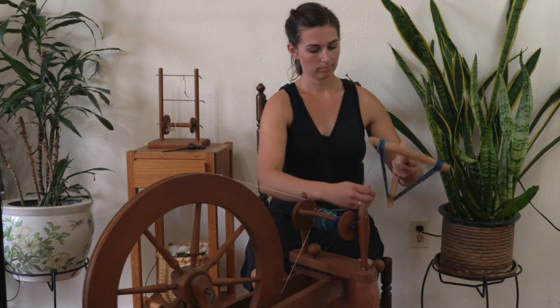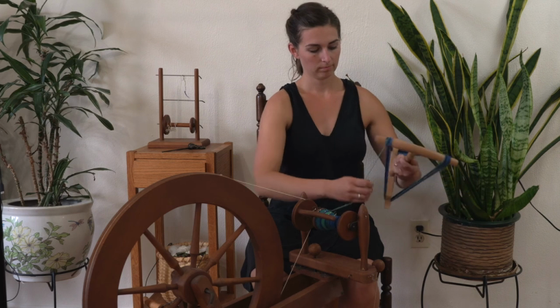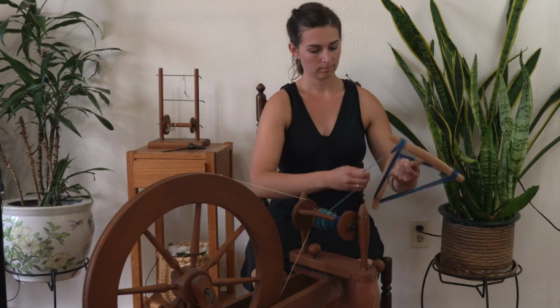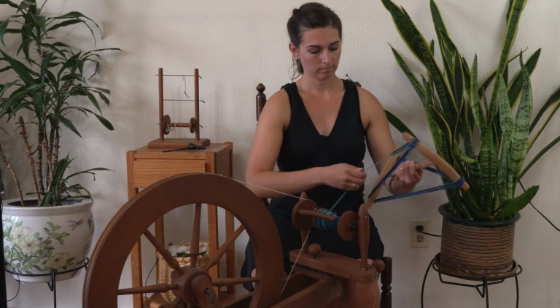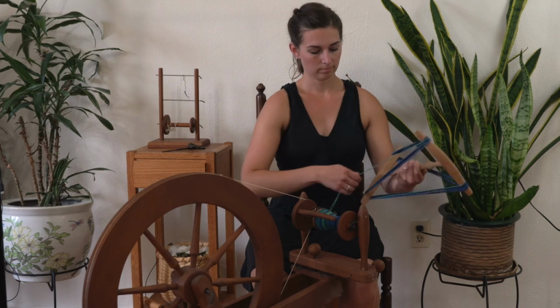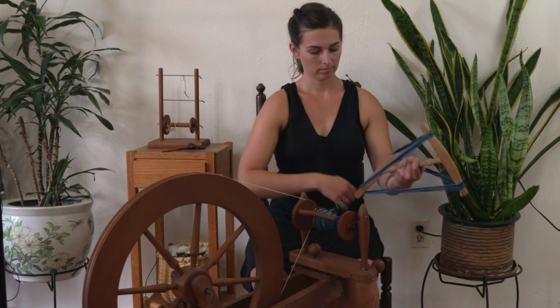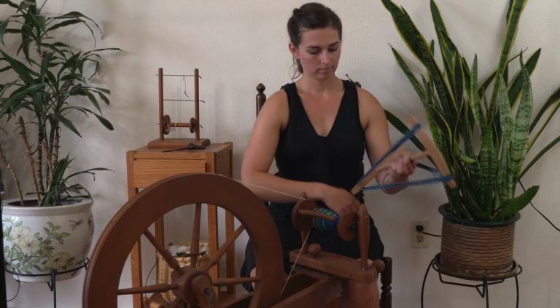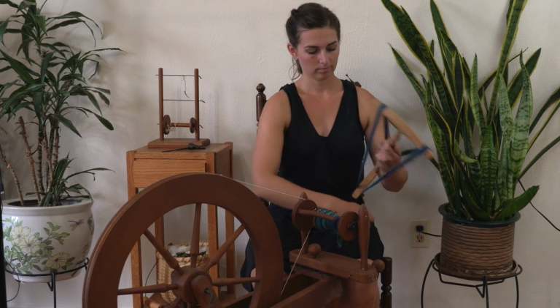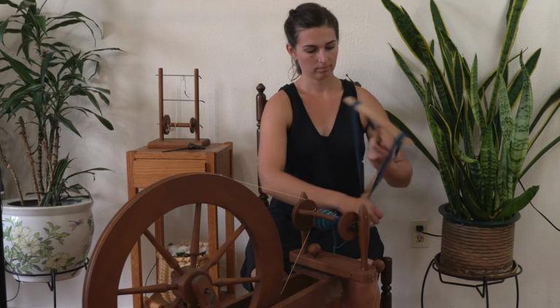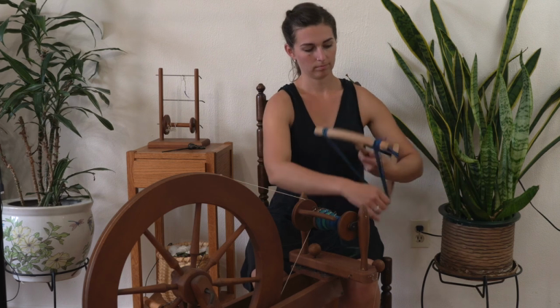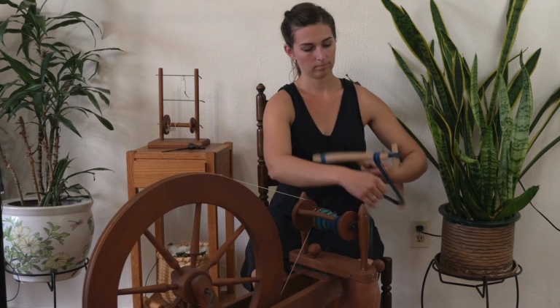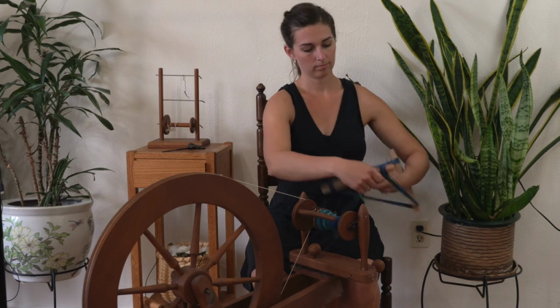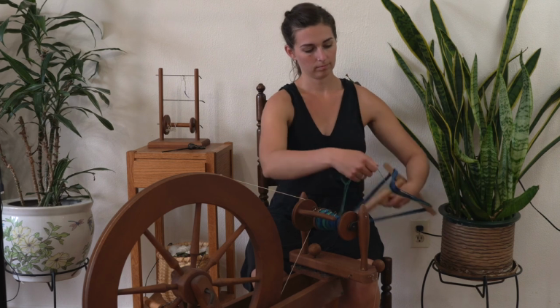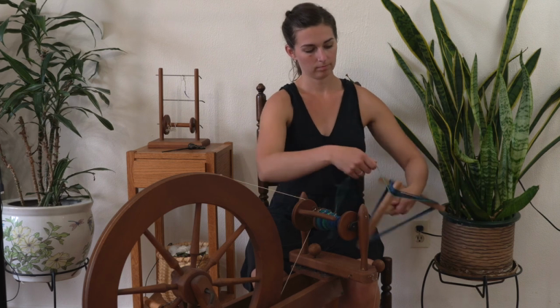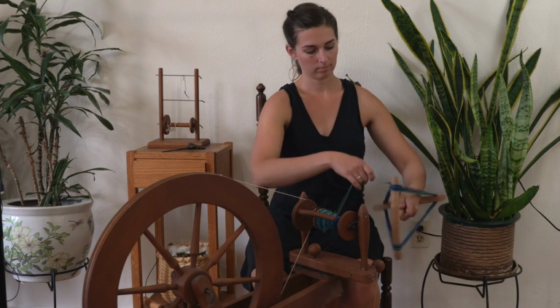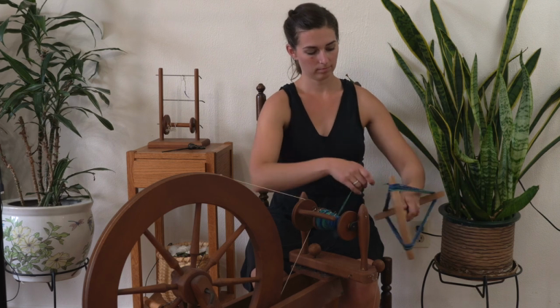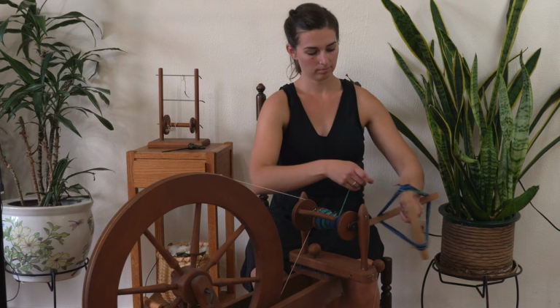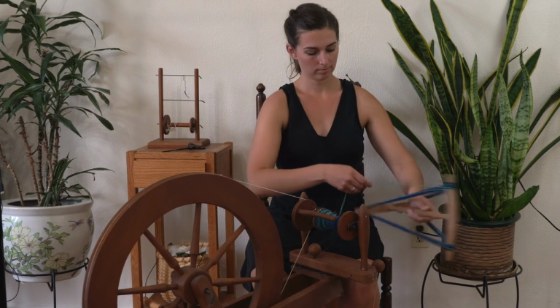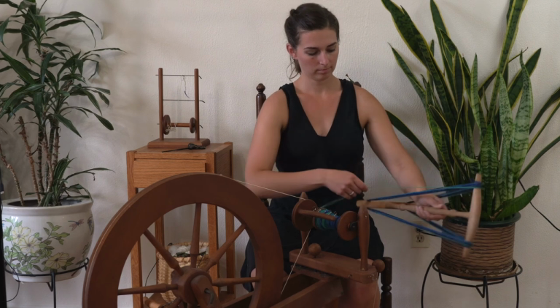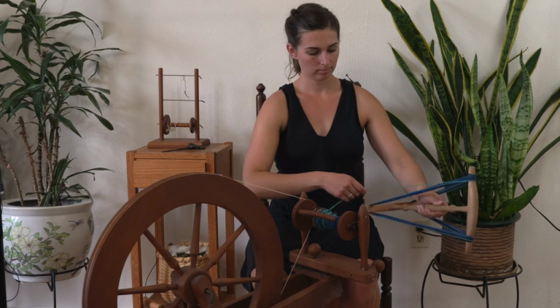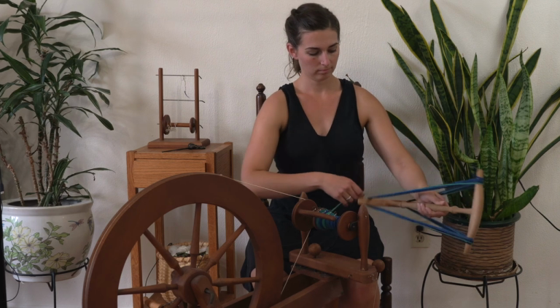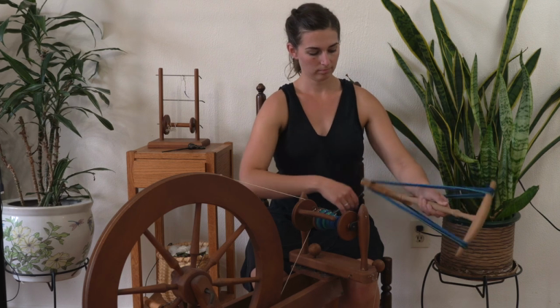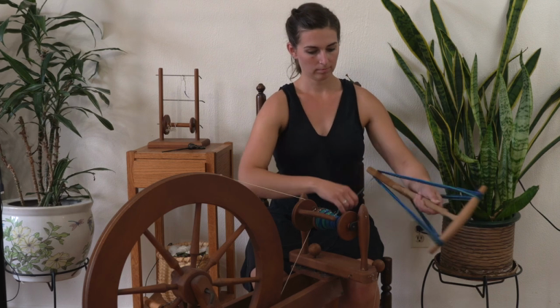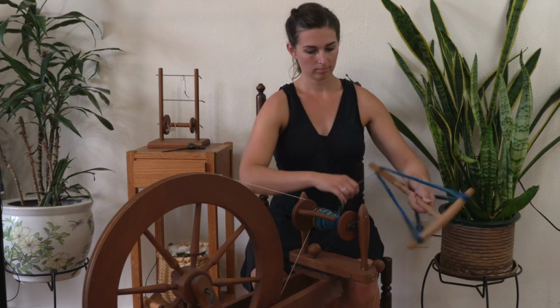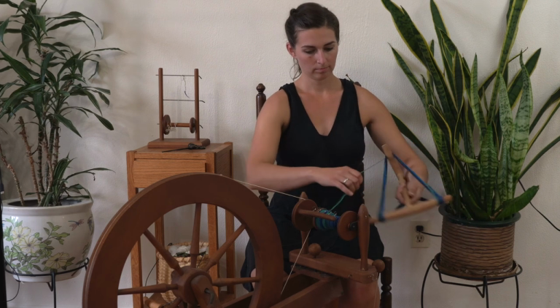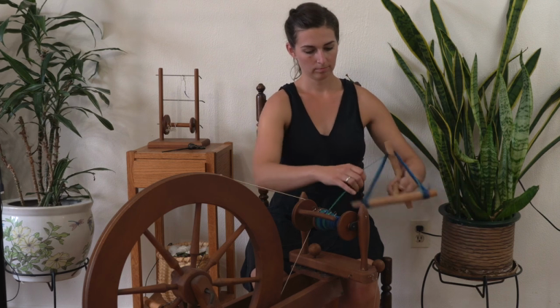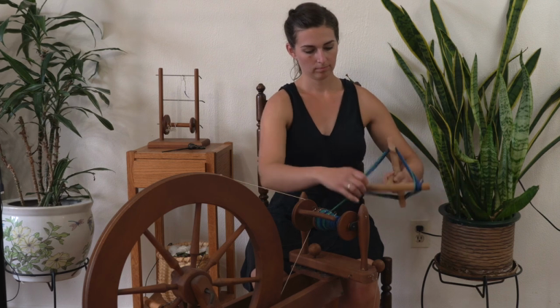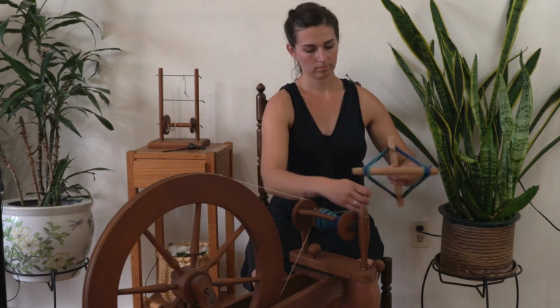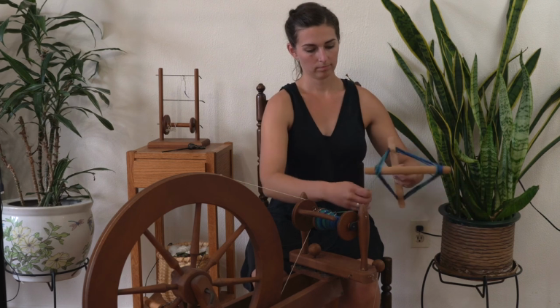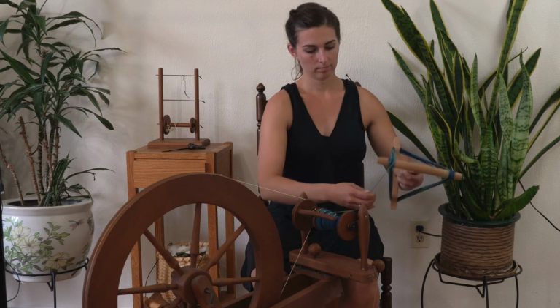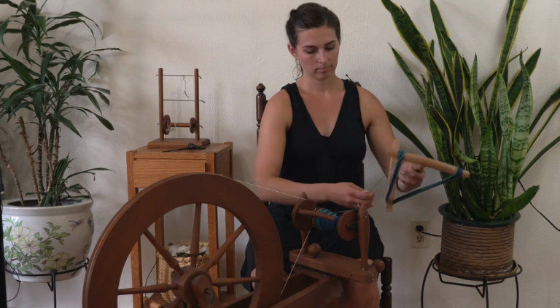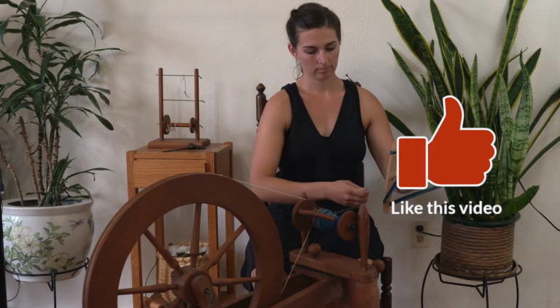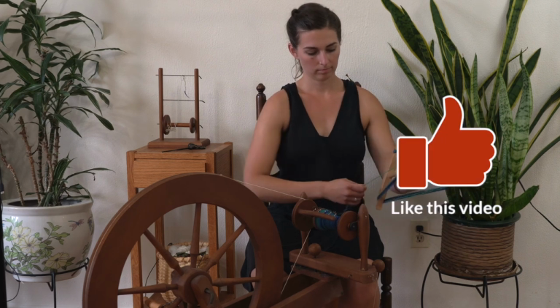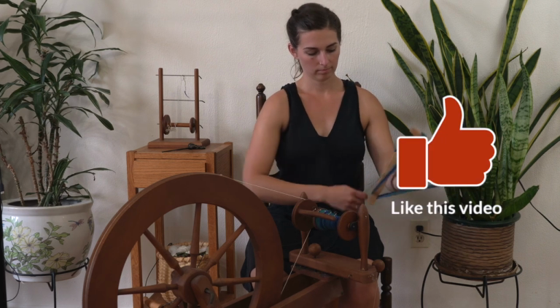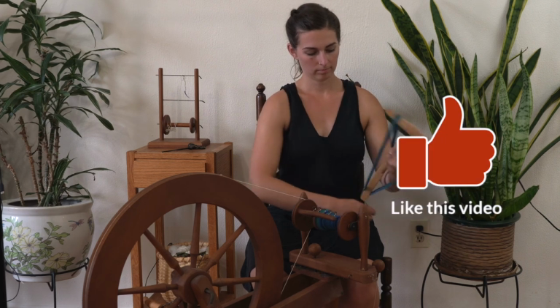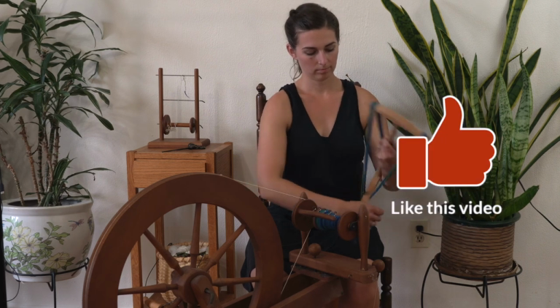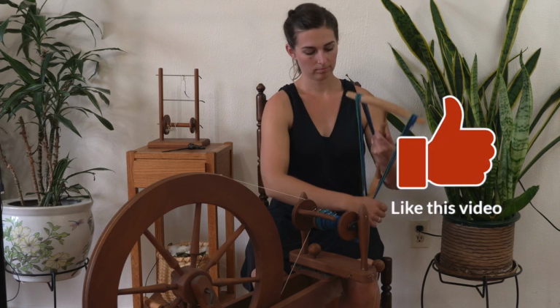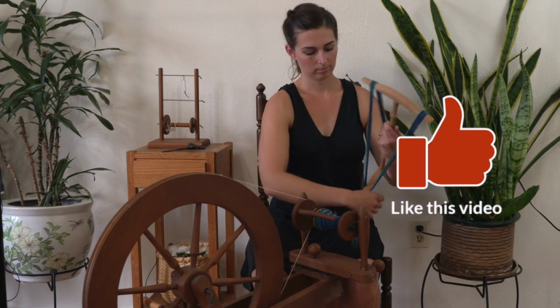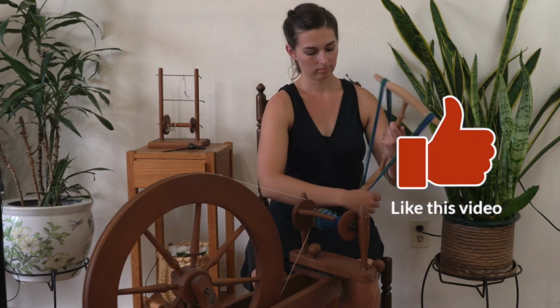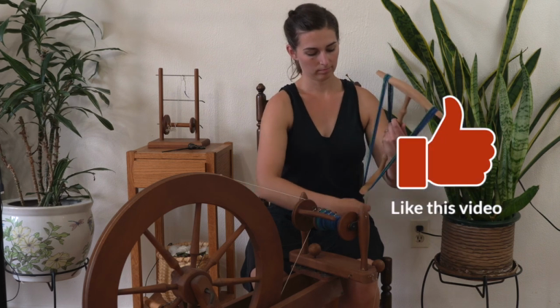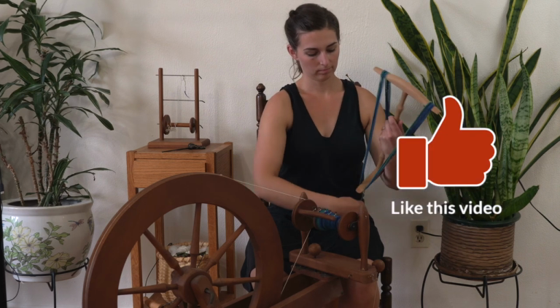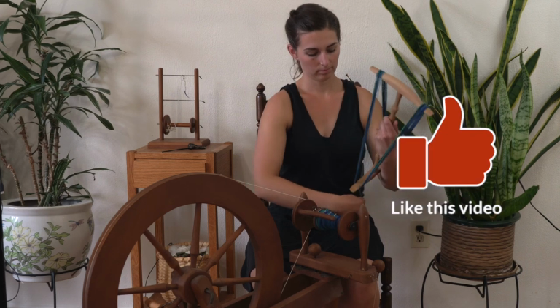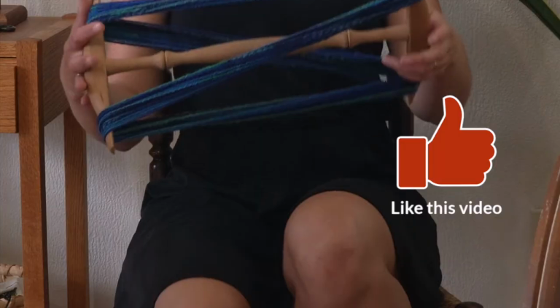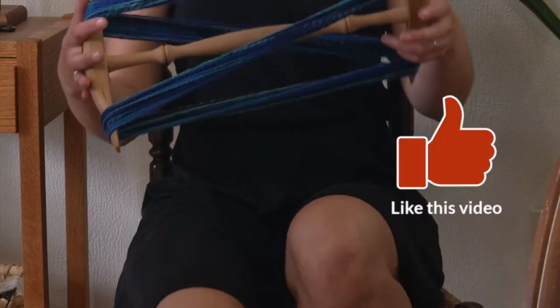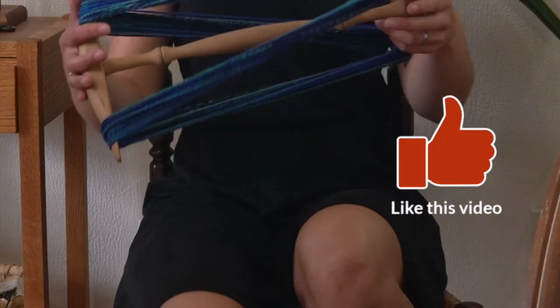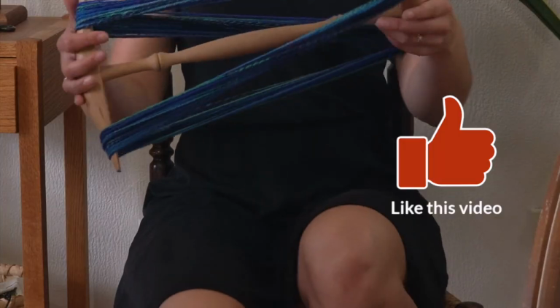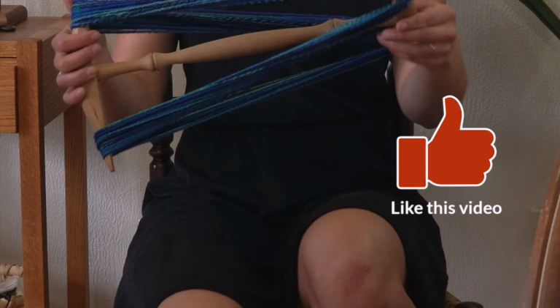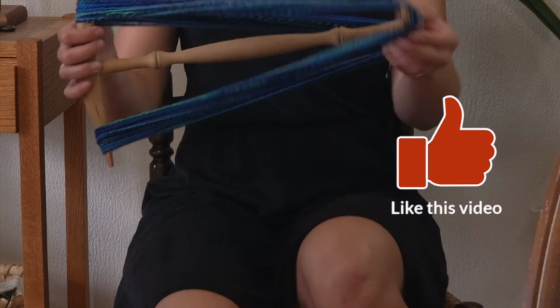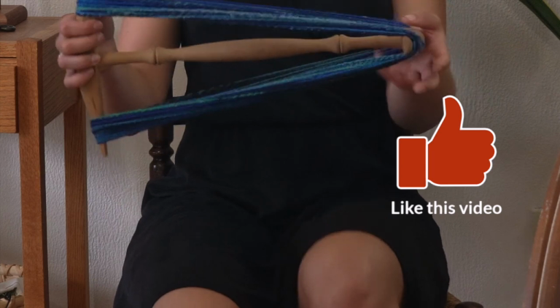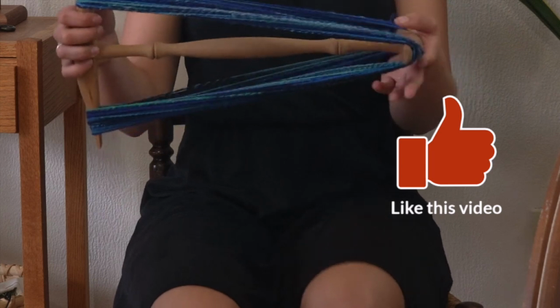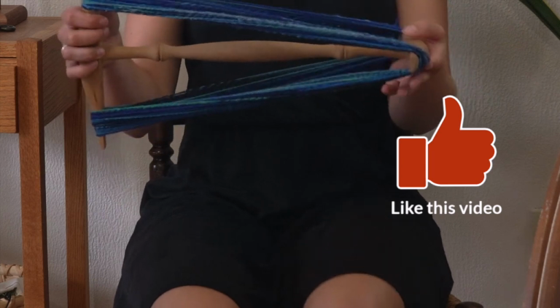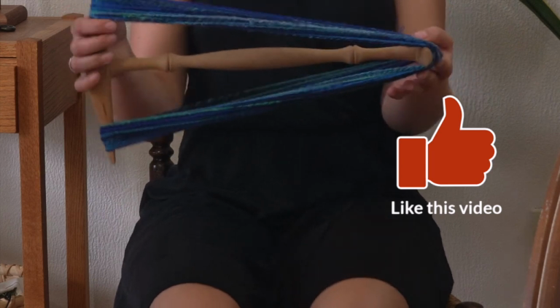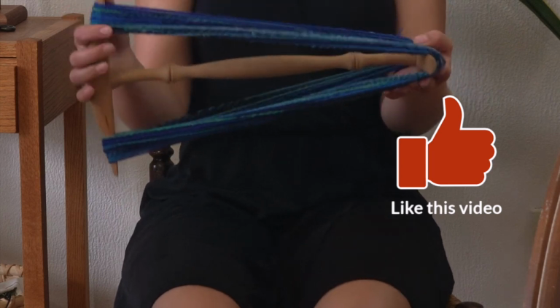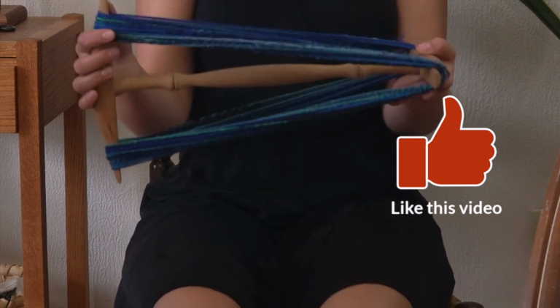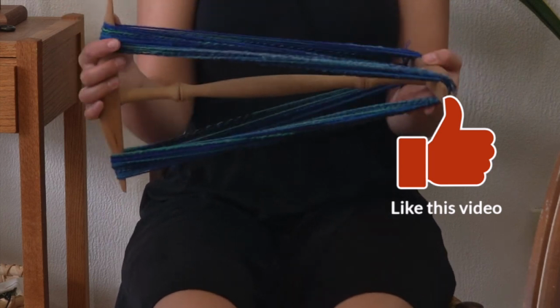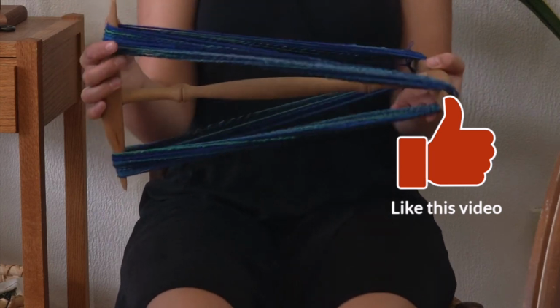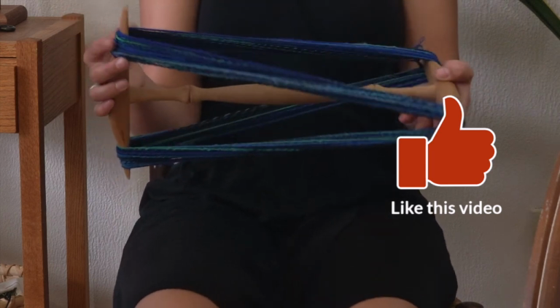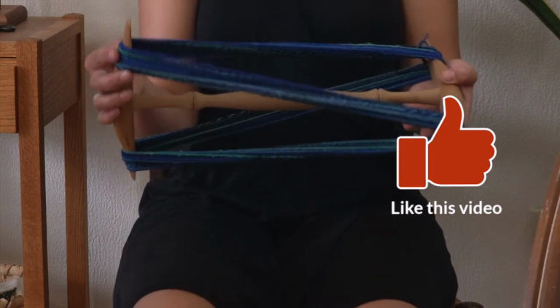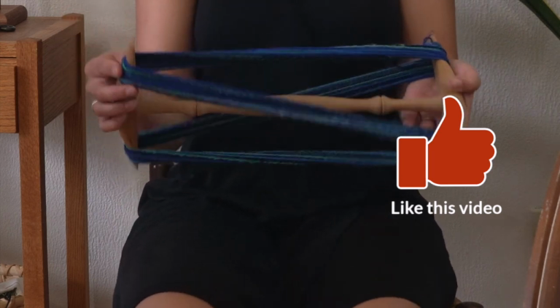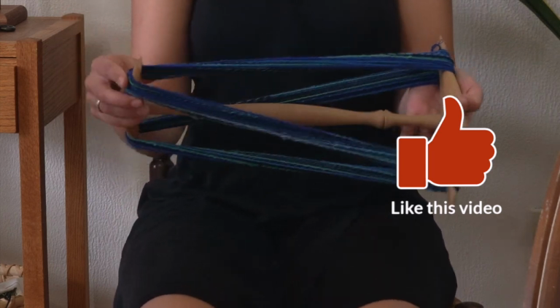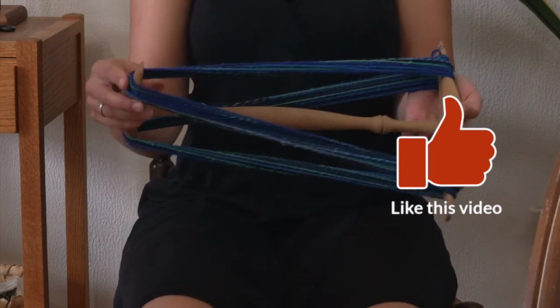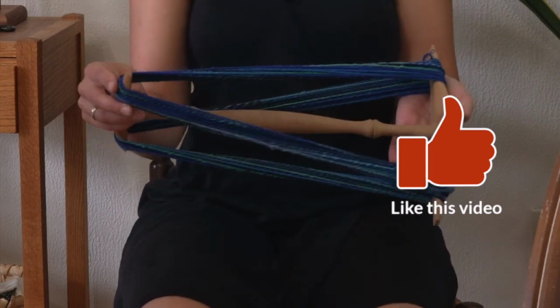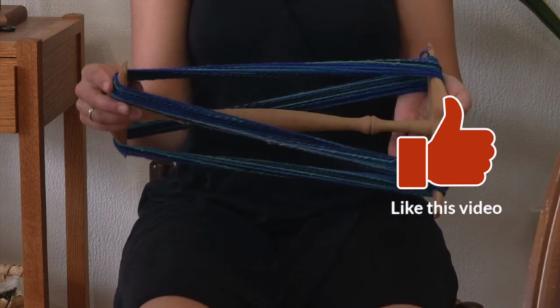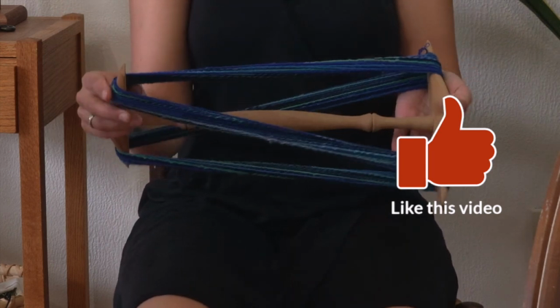Thanks so much for watching — like and subscribe to see more of my videos, and I'll see you in my next video. Happy making!